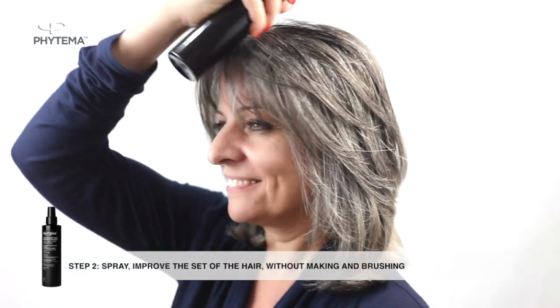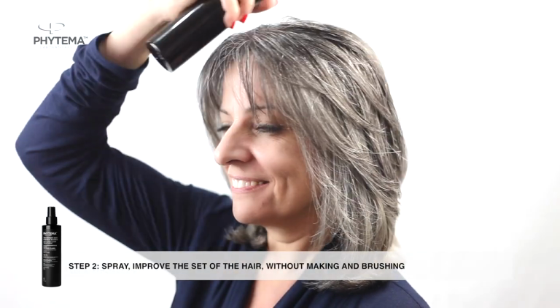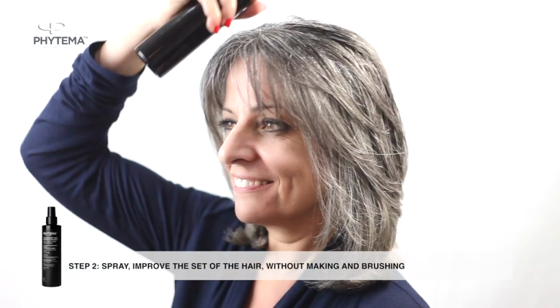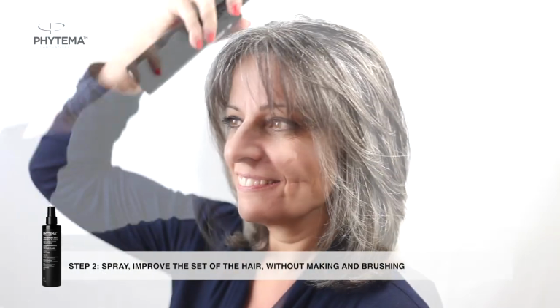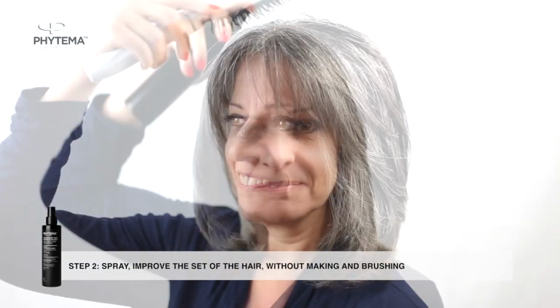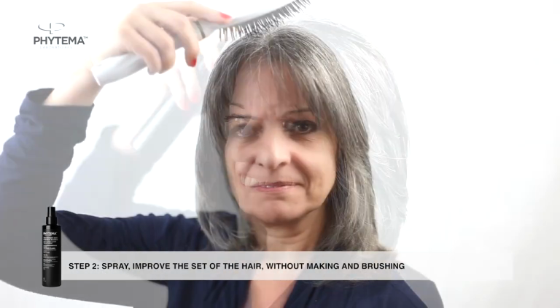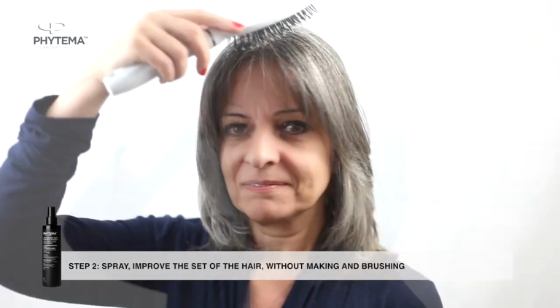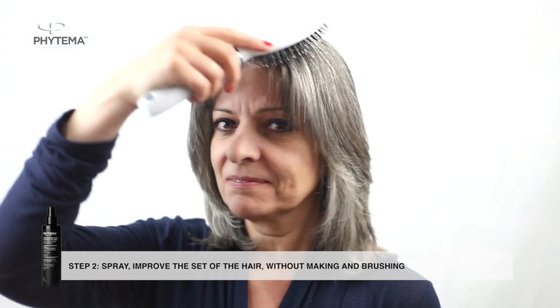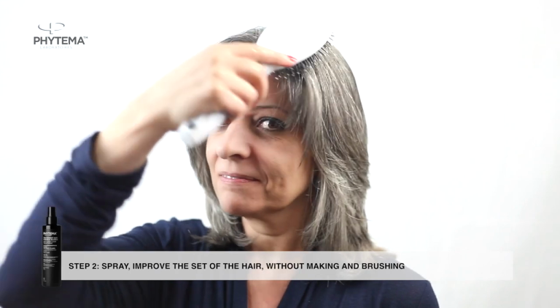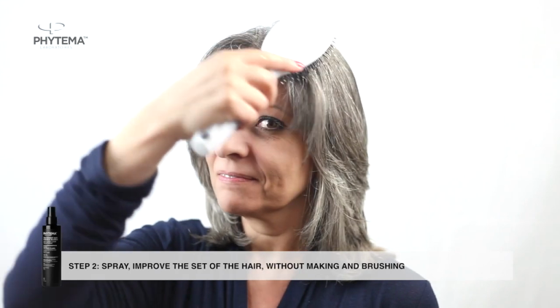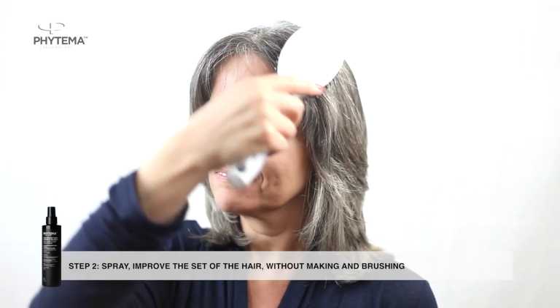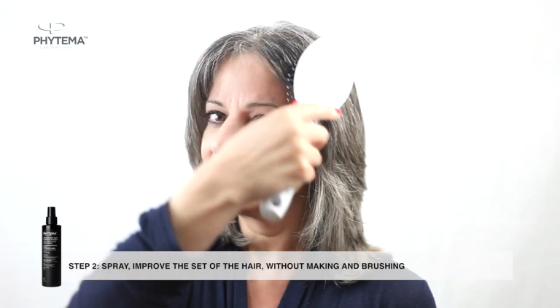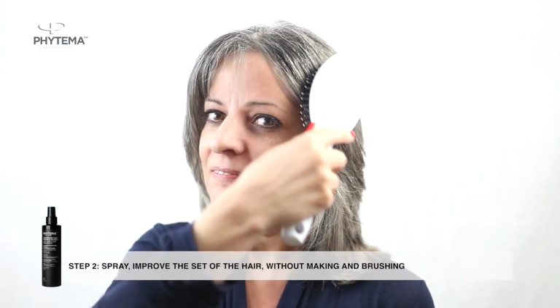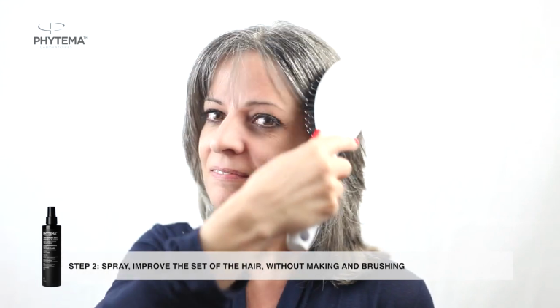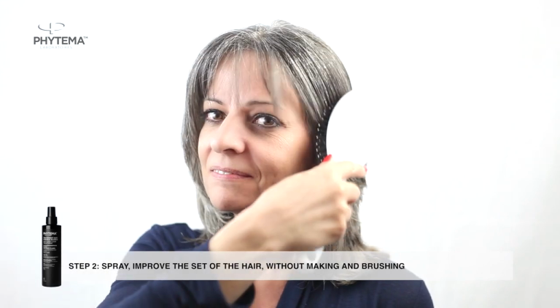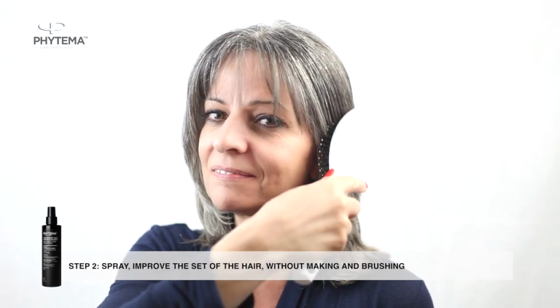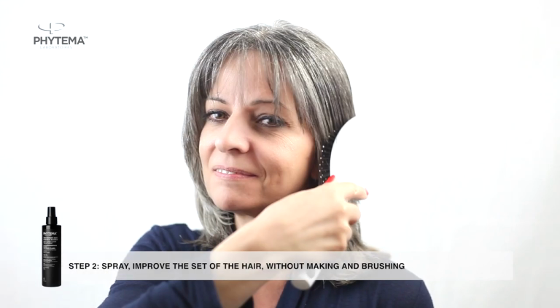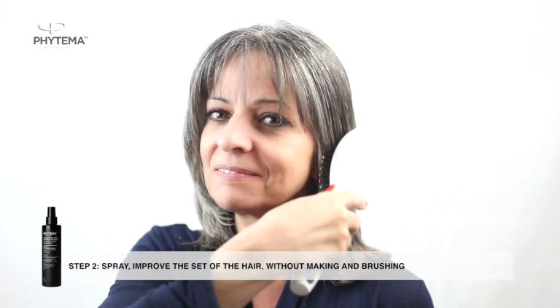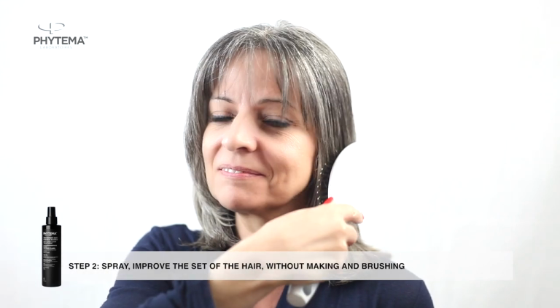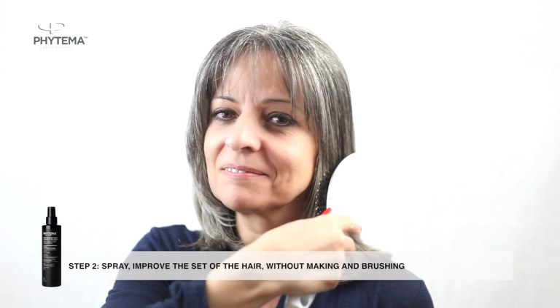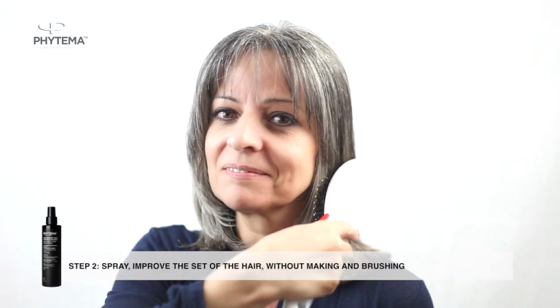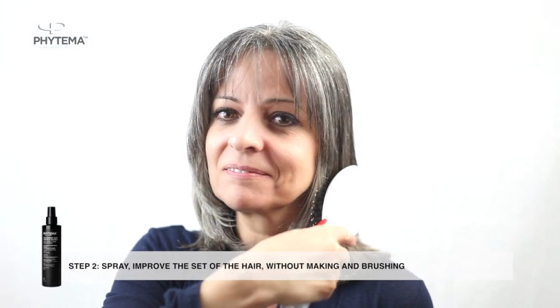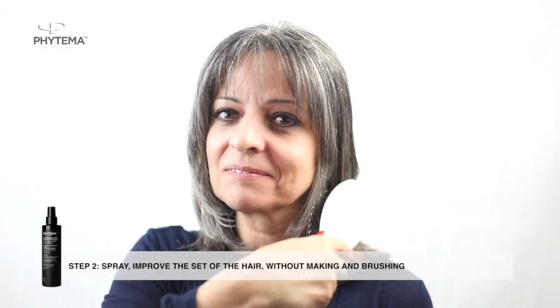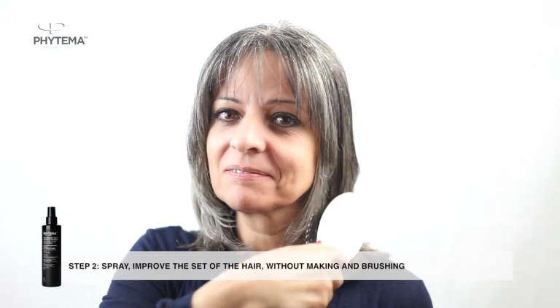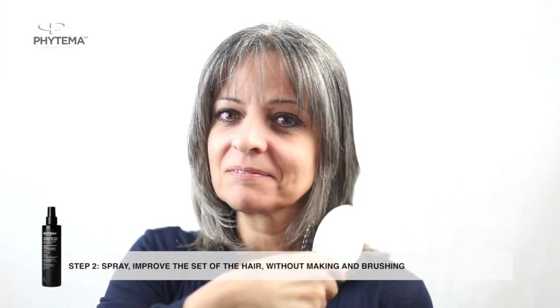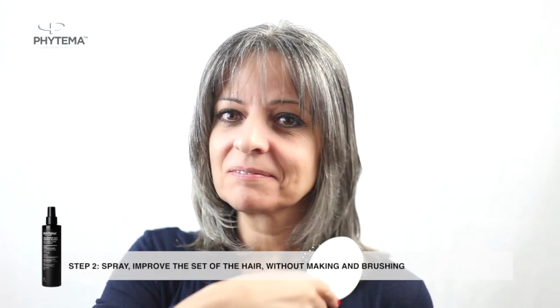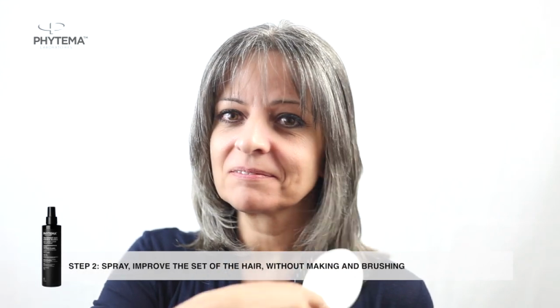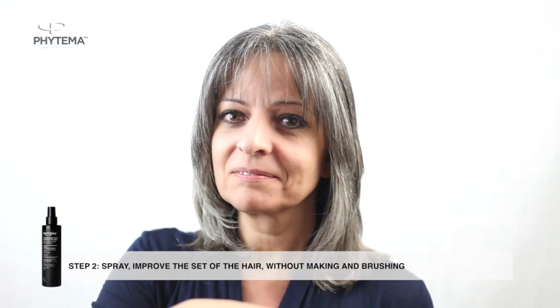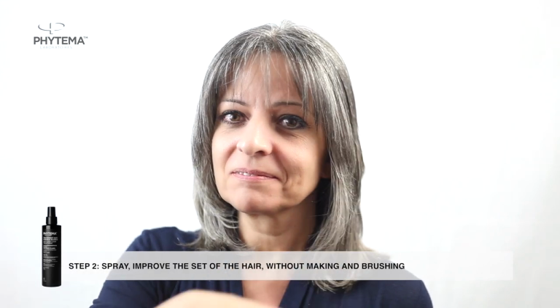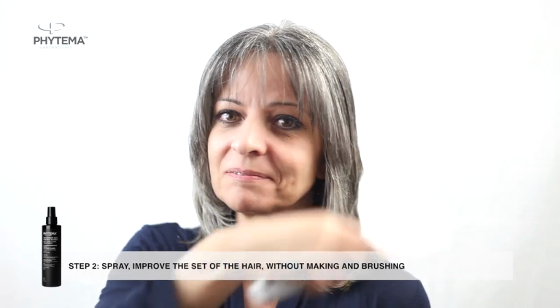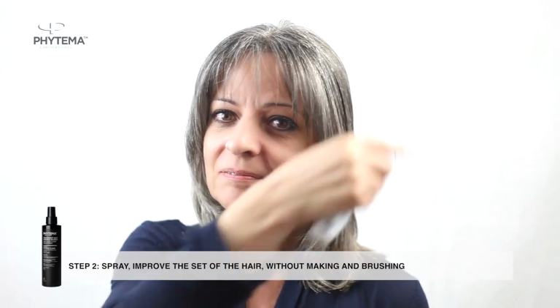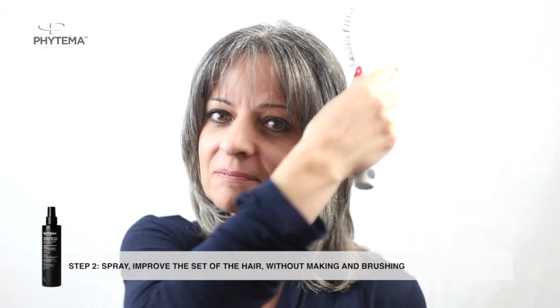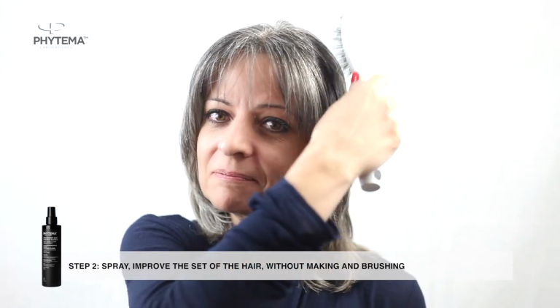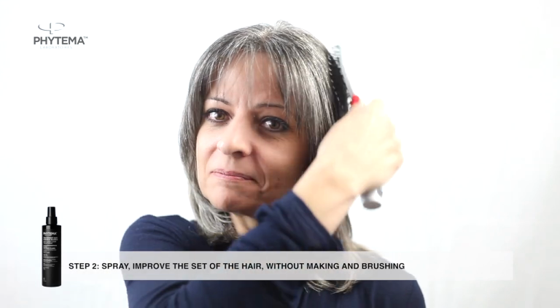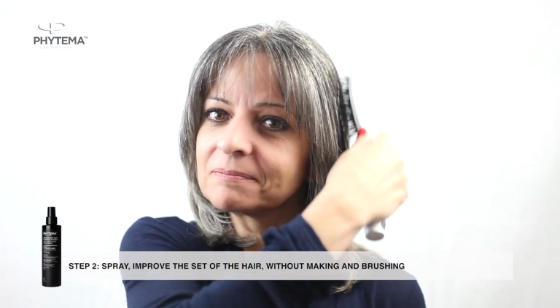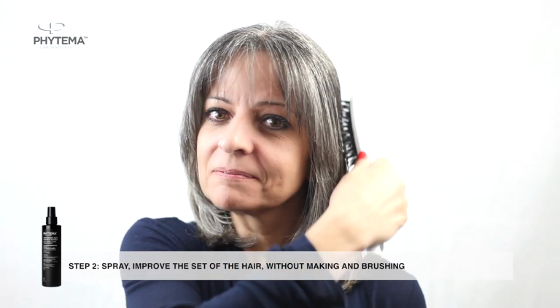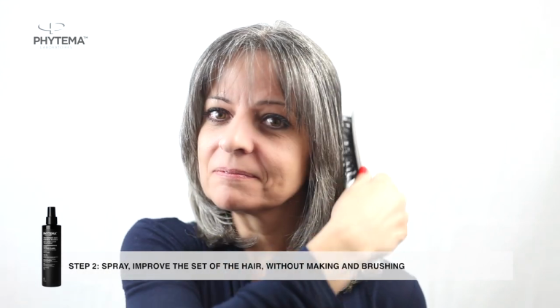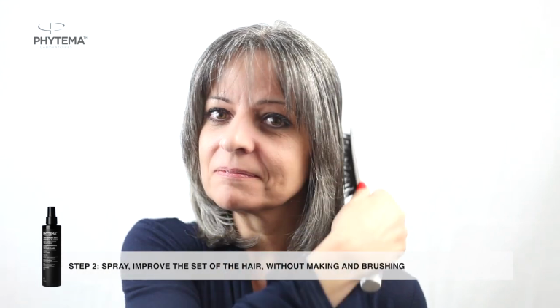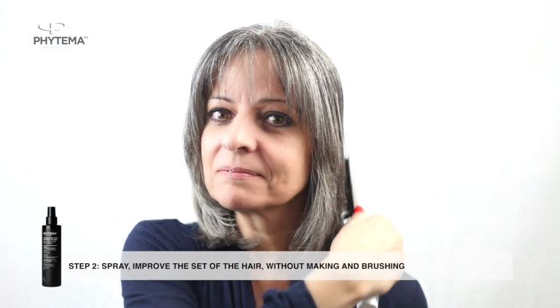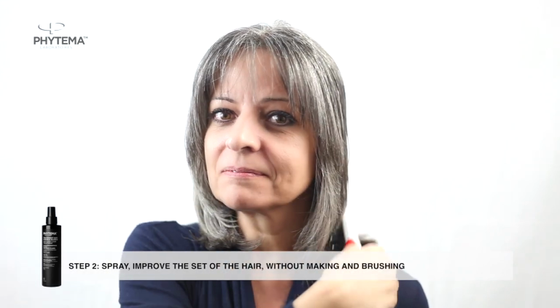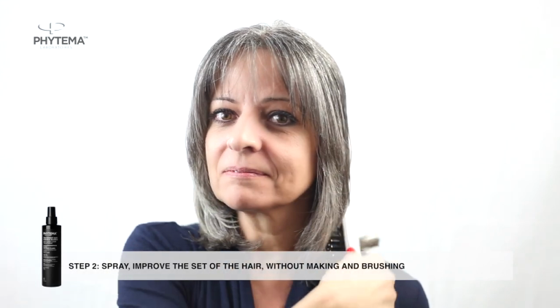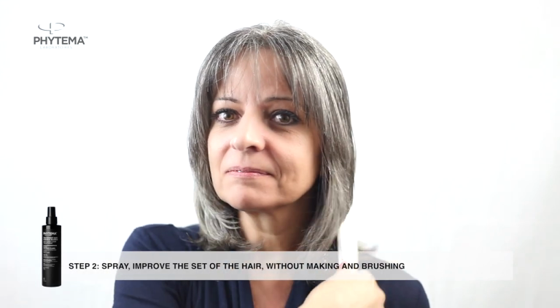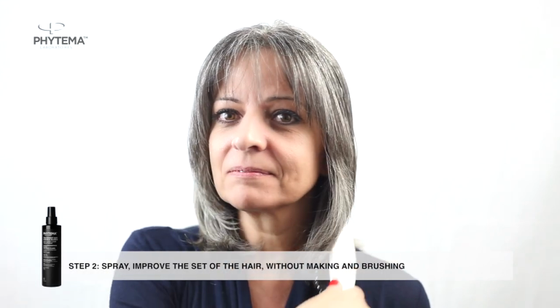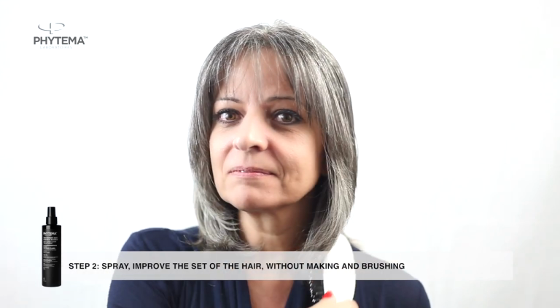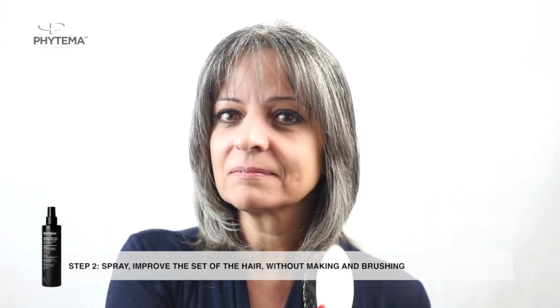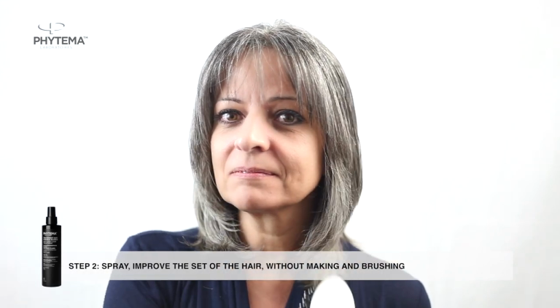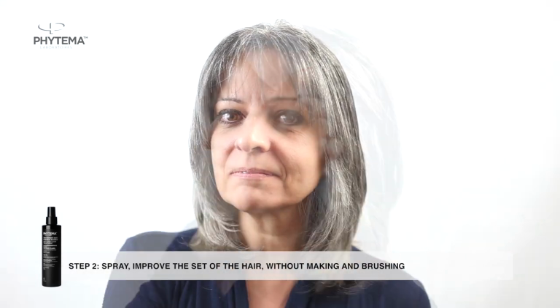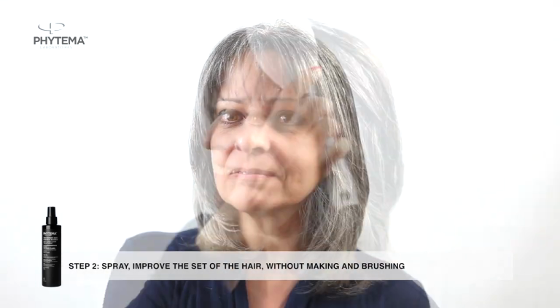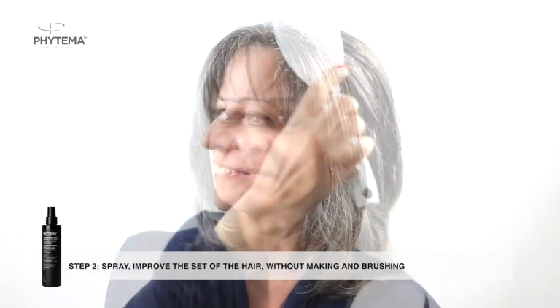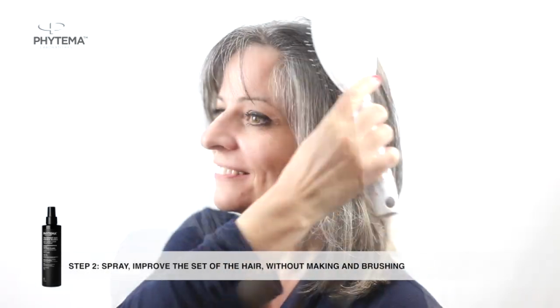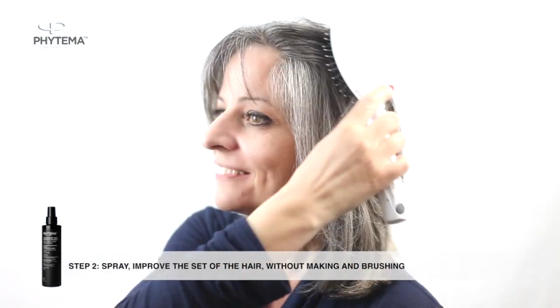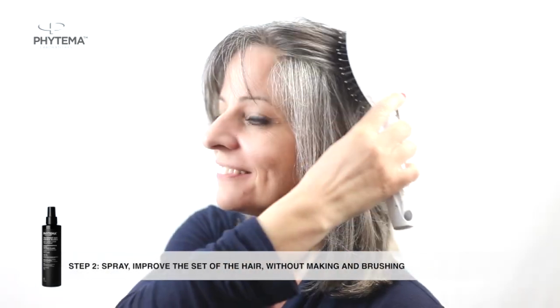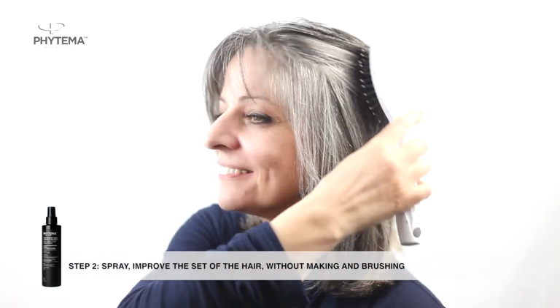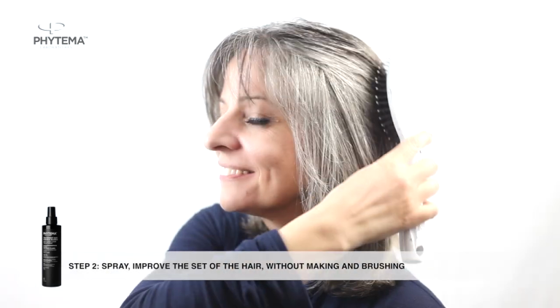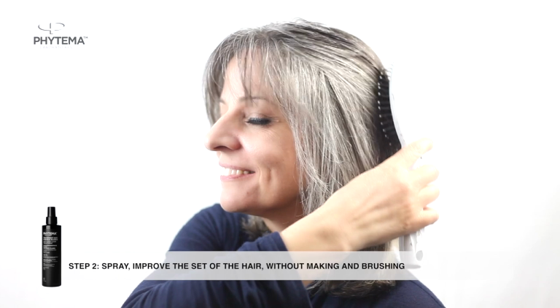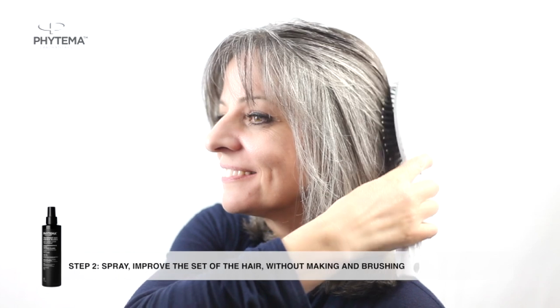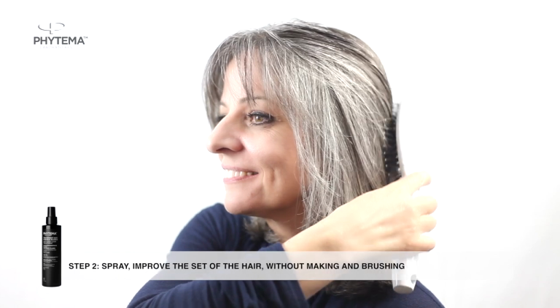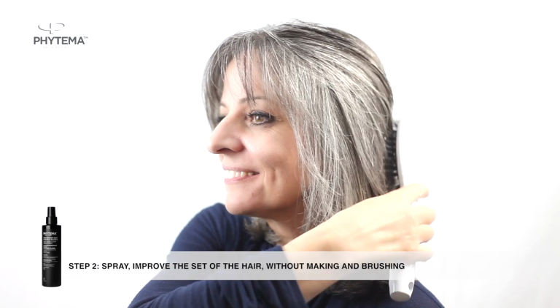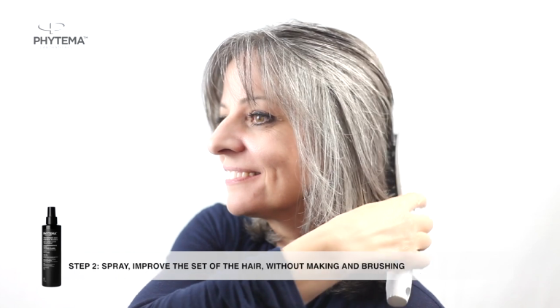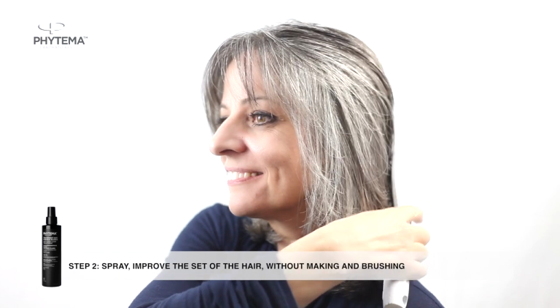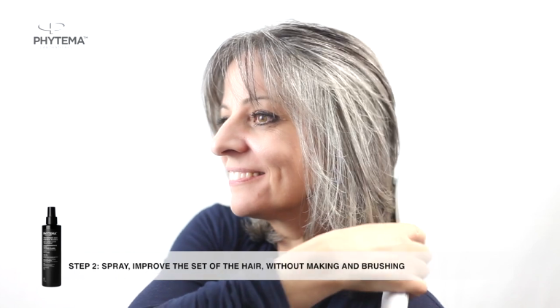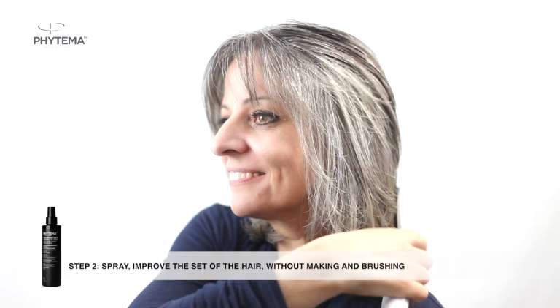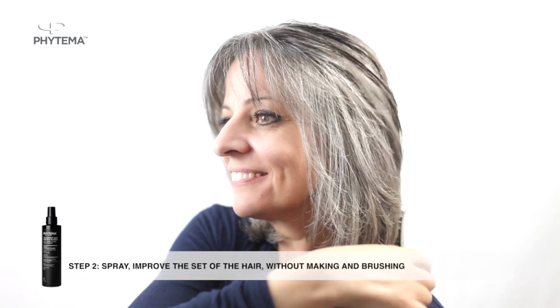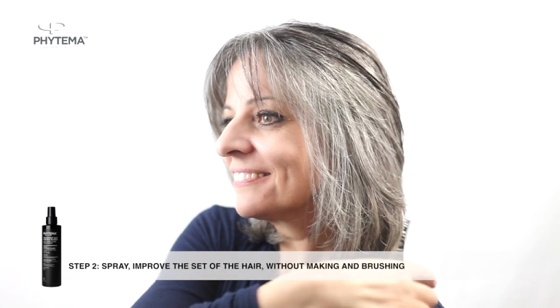Then brush and let dry naturally. On long length hair, spray and distribute on the equivalent of a short haircut, down to the neck.